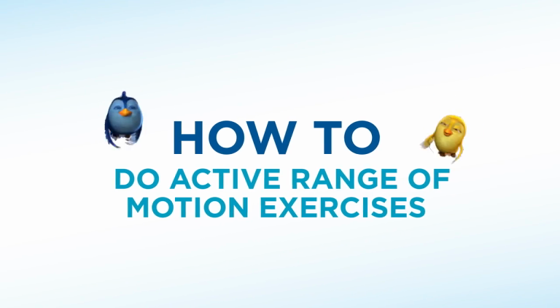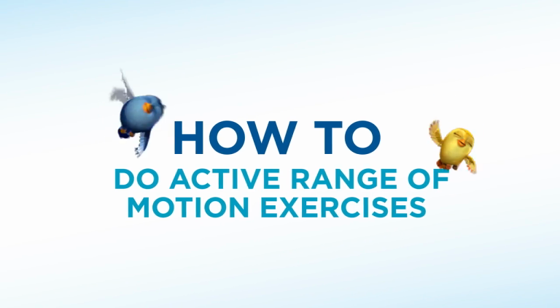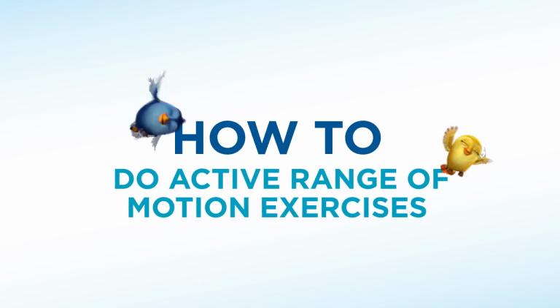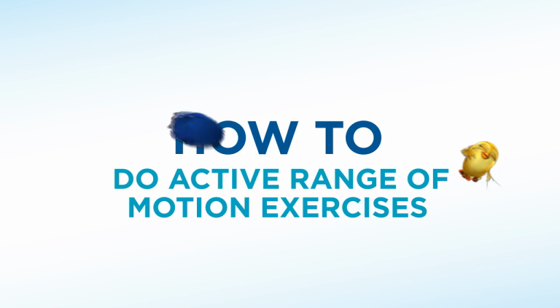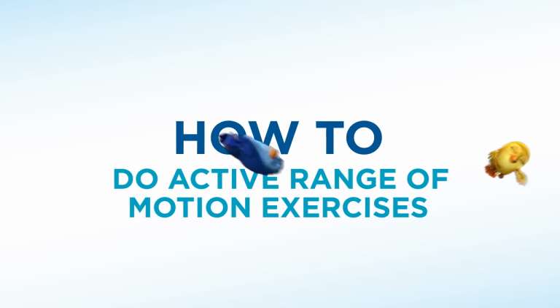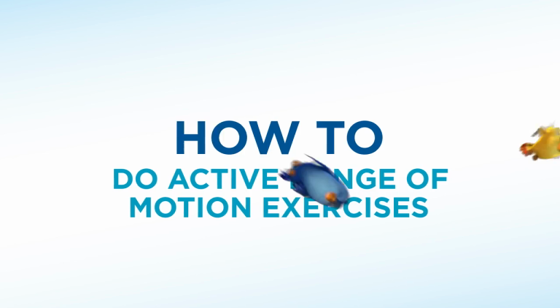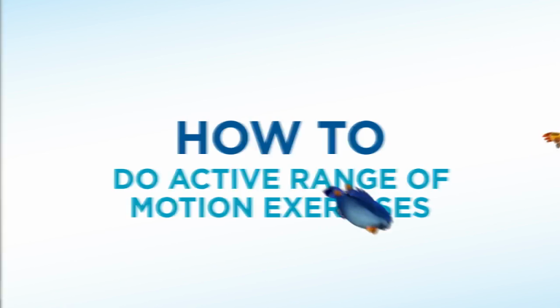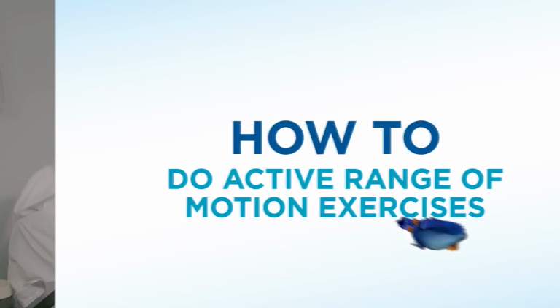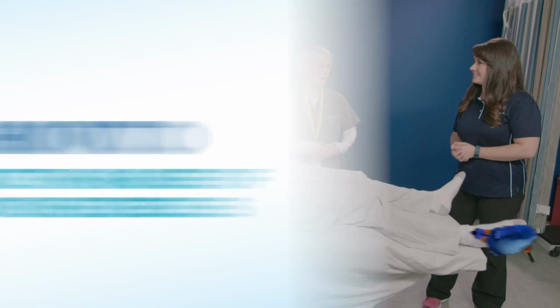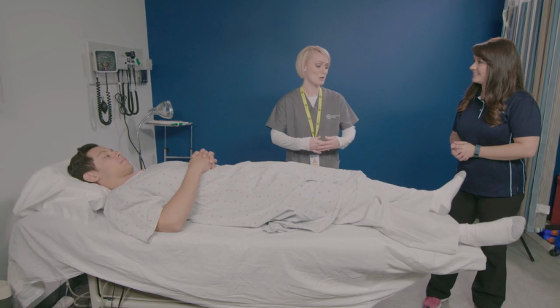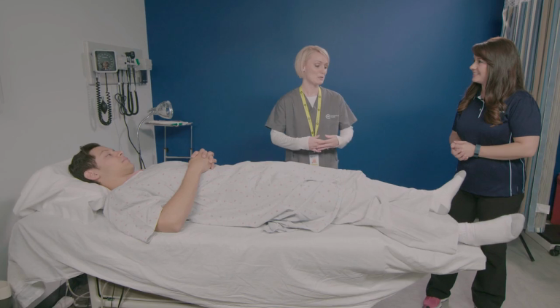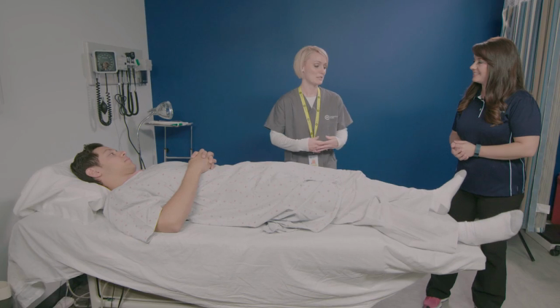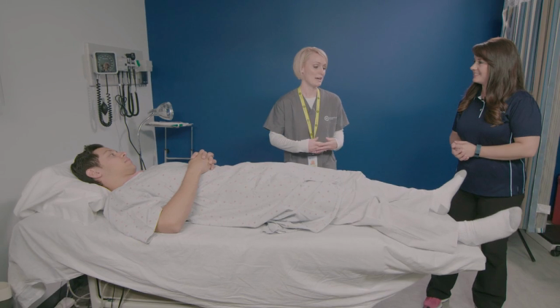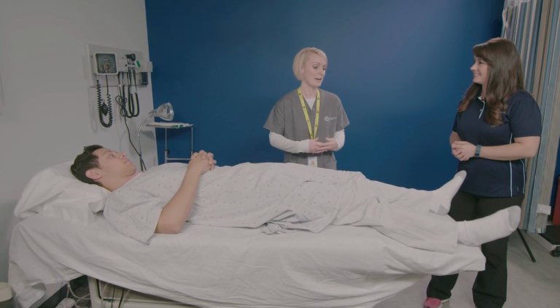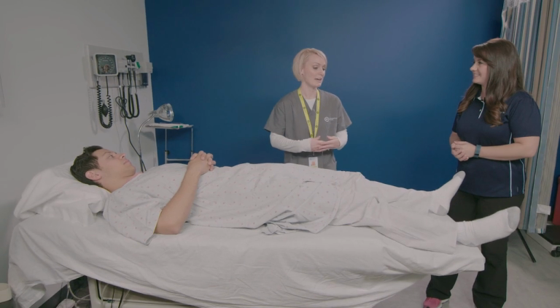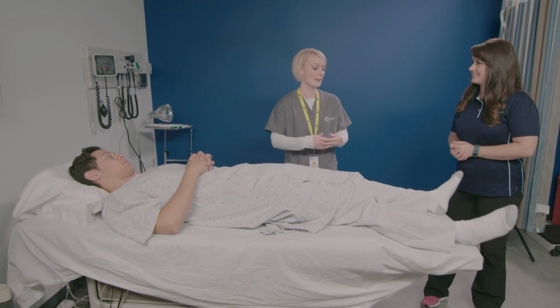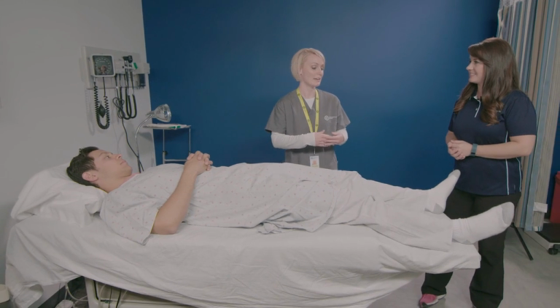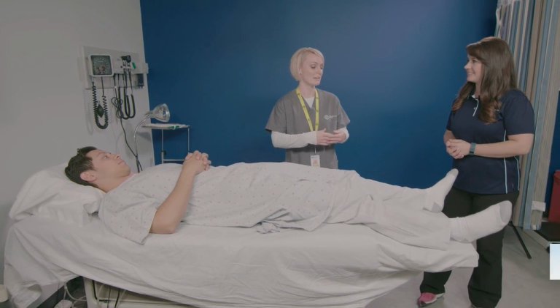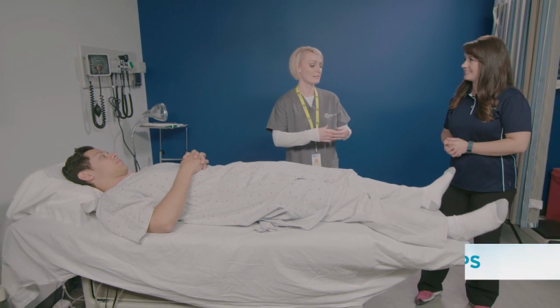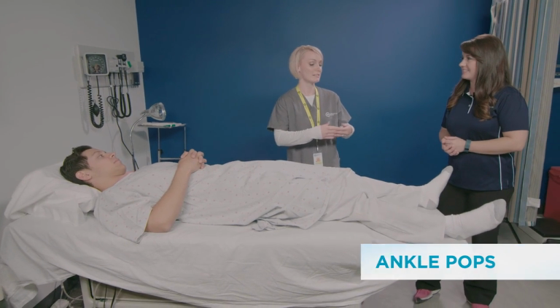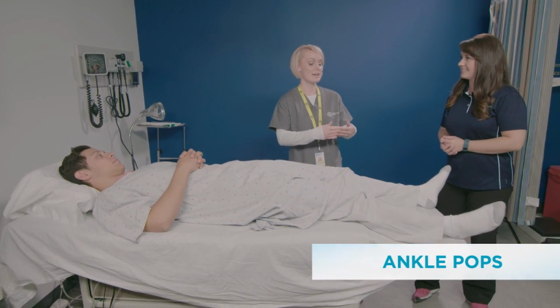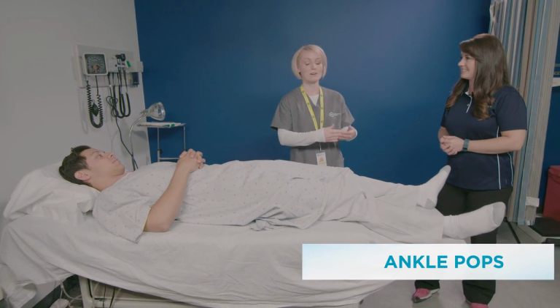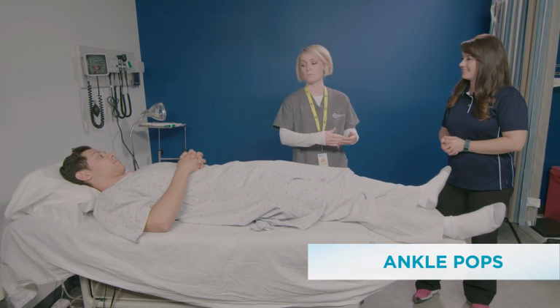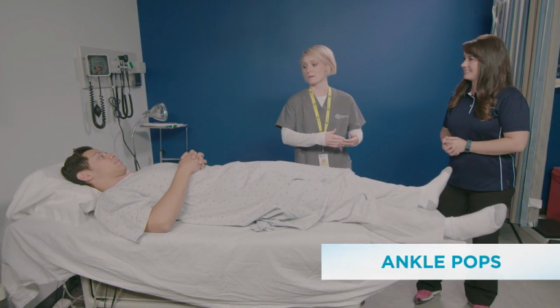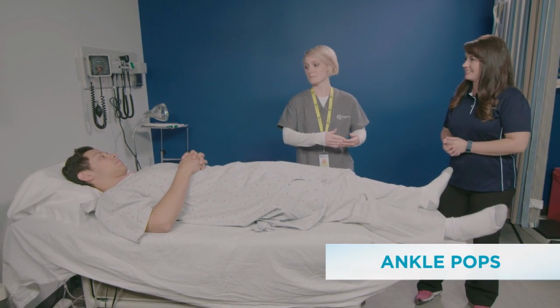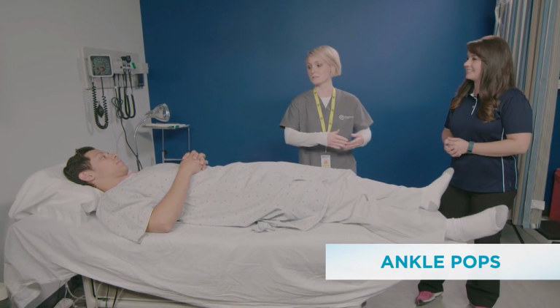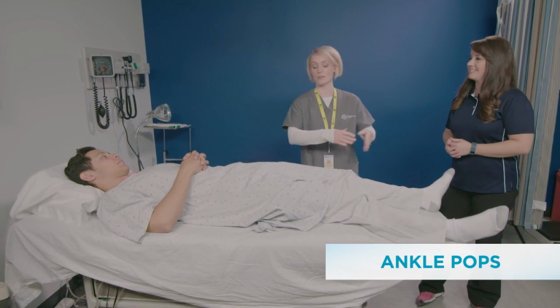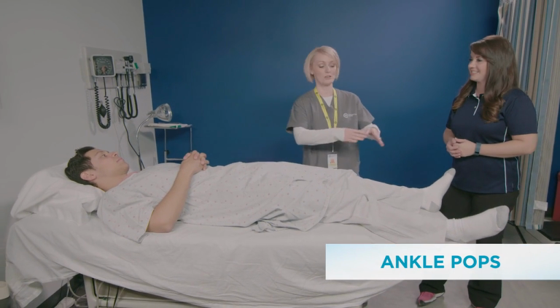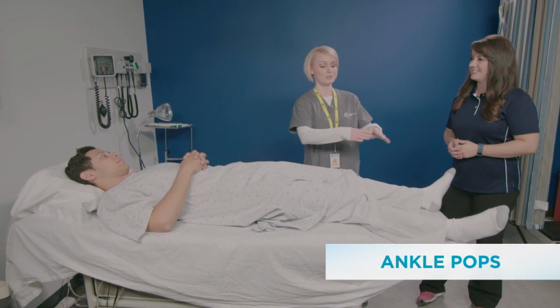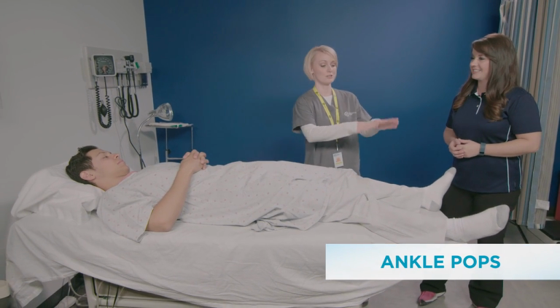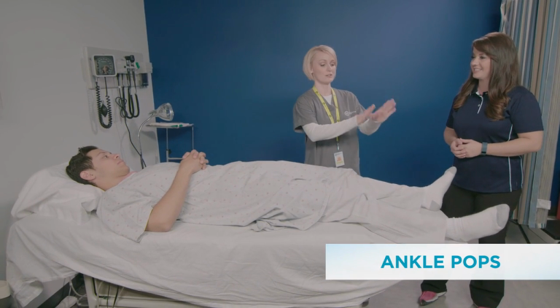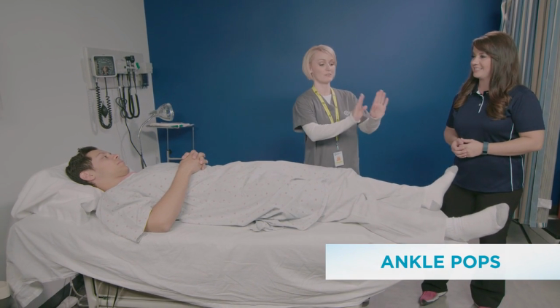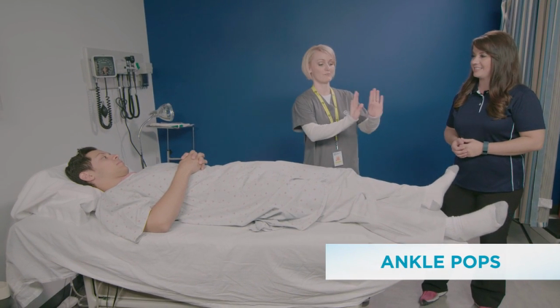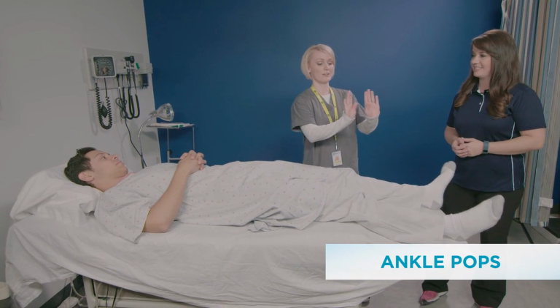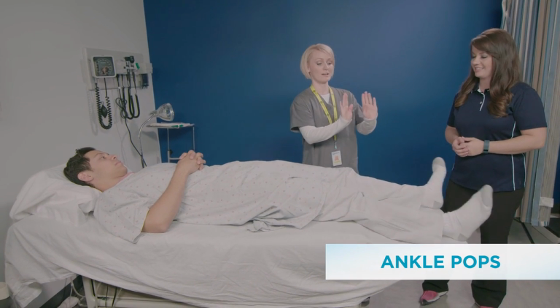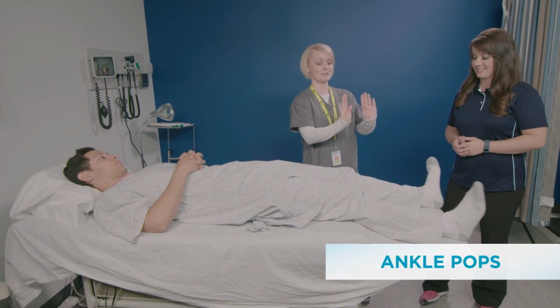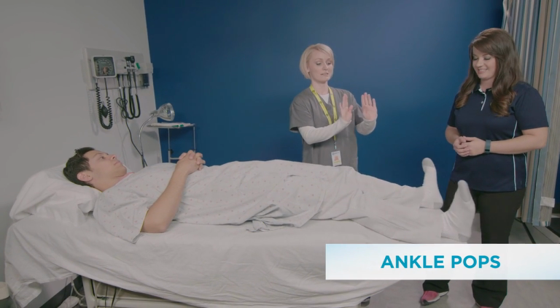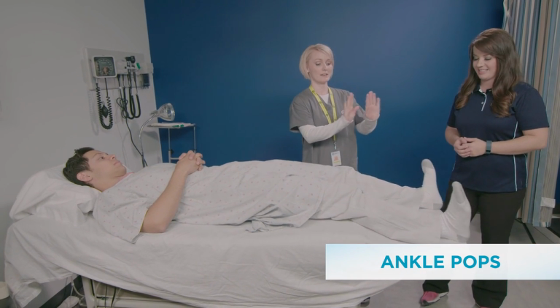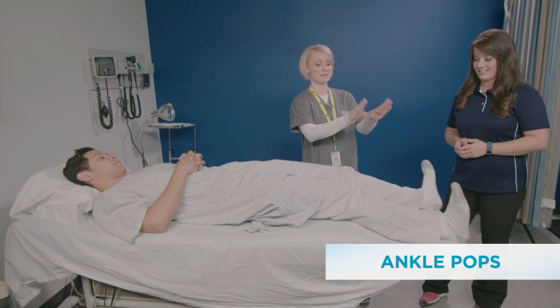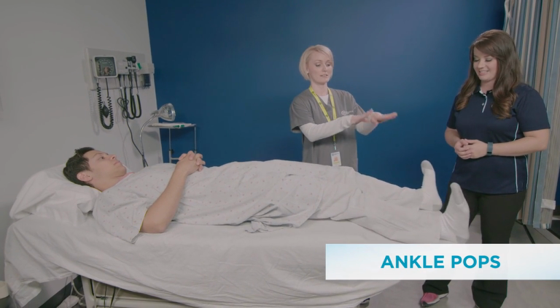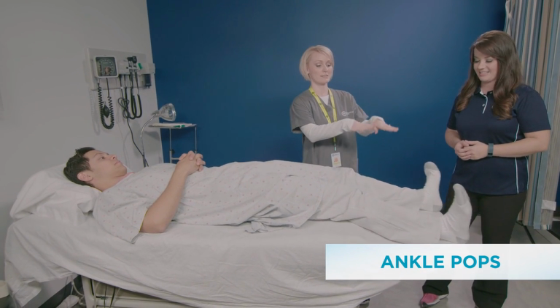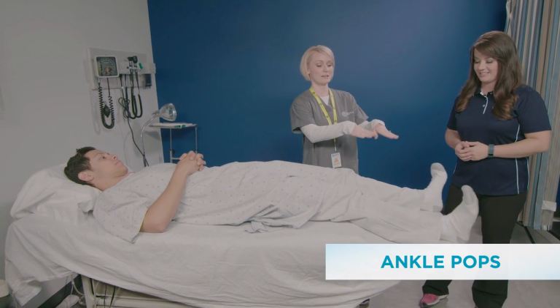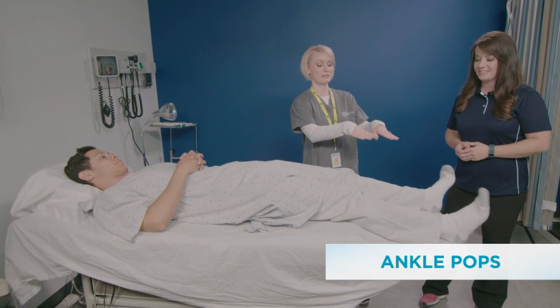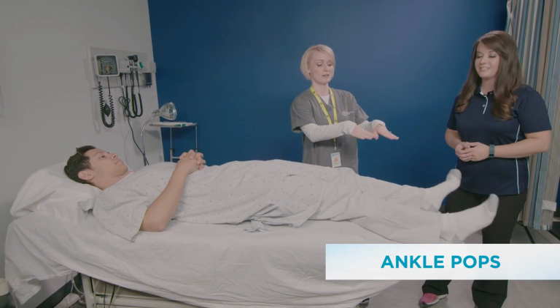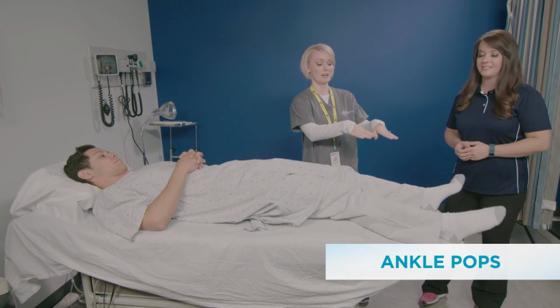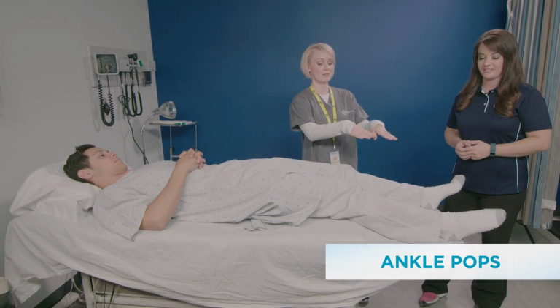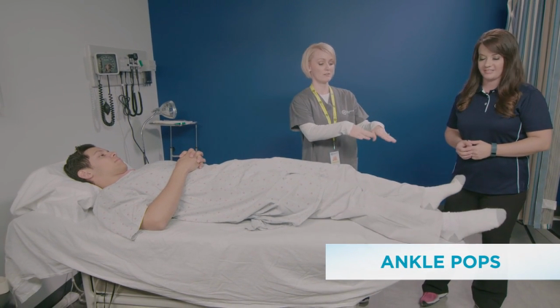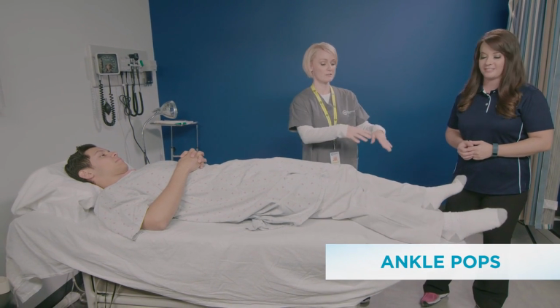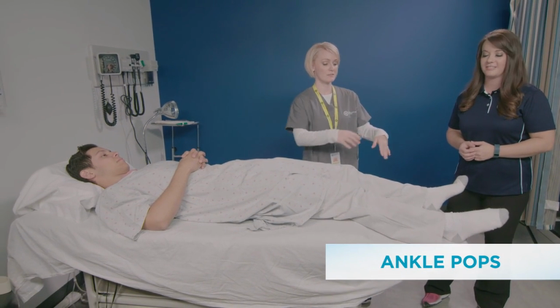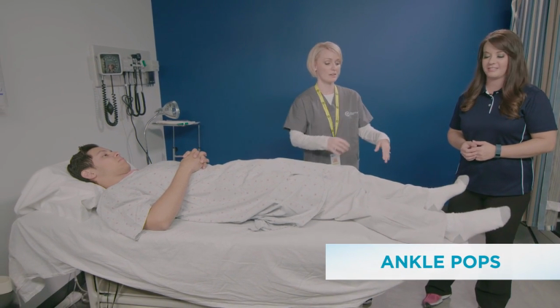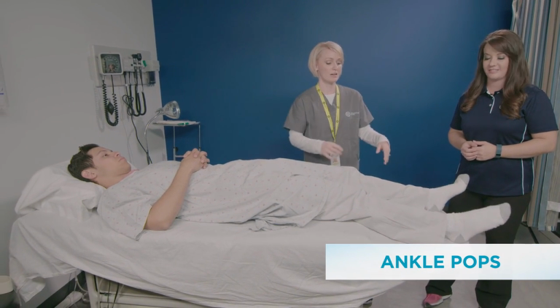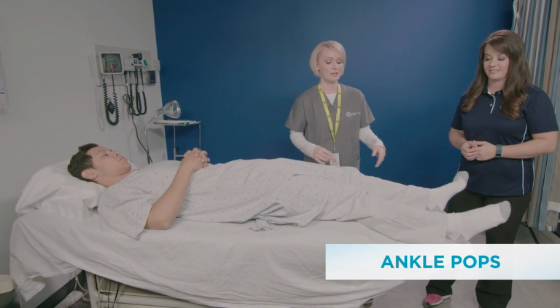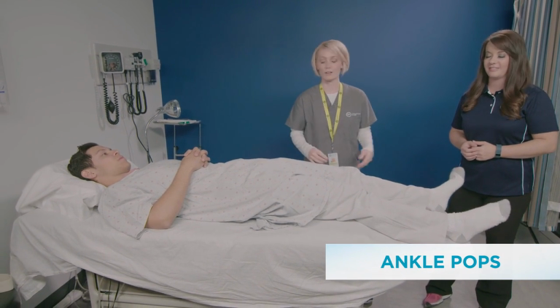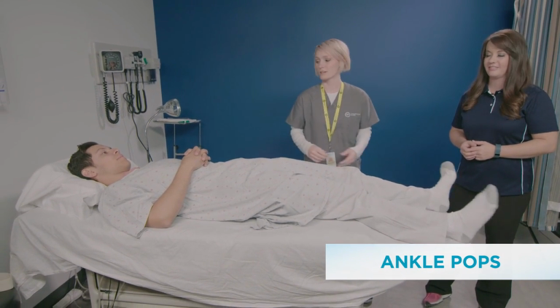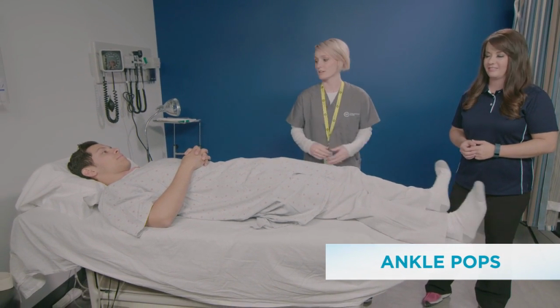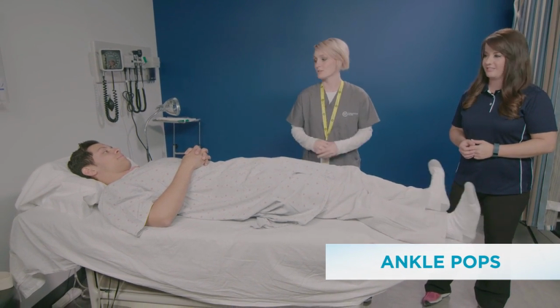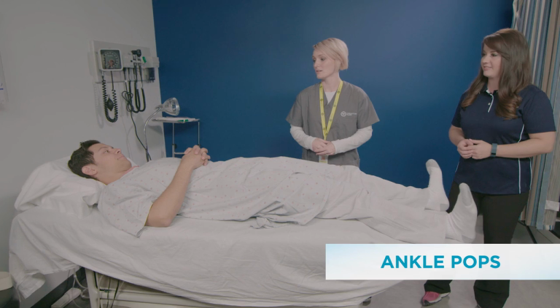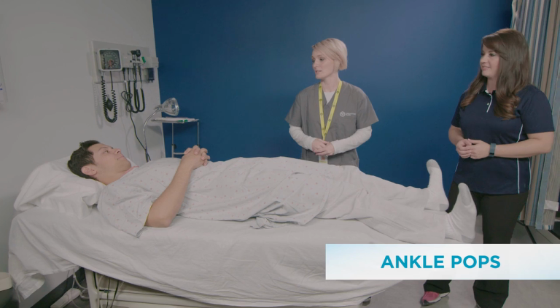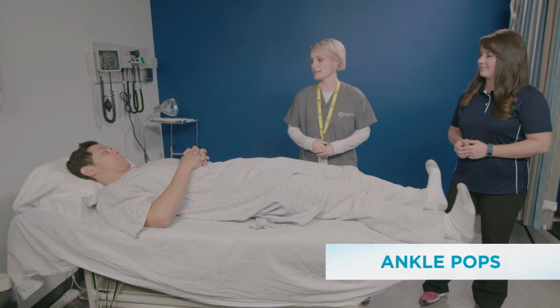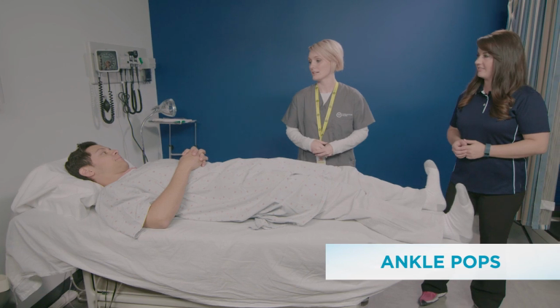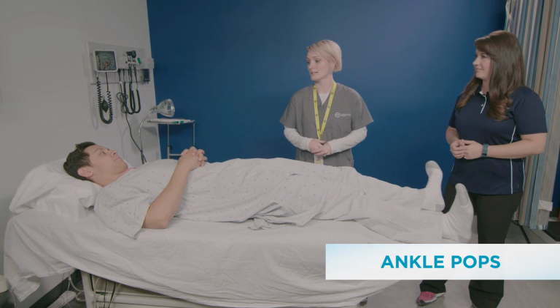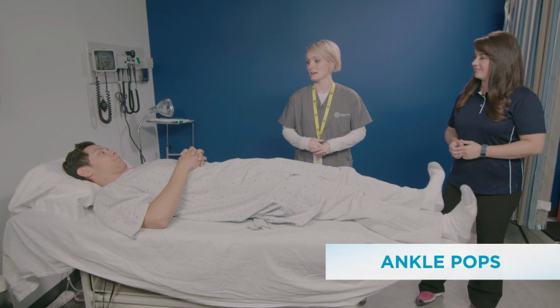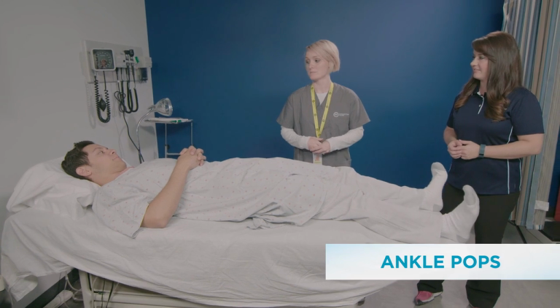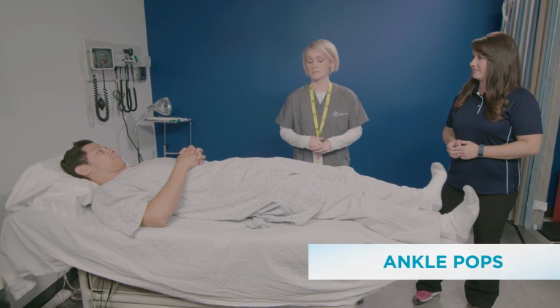The first thing we're going to do today is ankle pumps. You're going to flex and extend your ankles, and you're going to do it ten times.